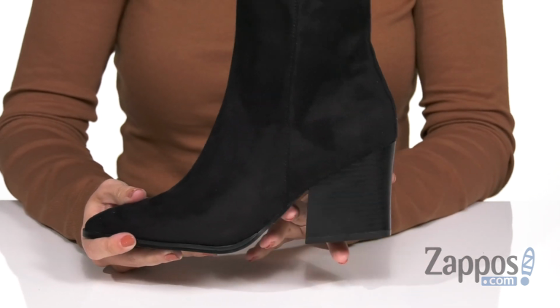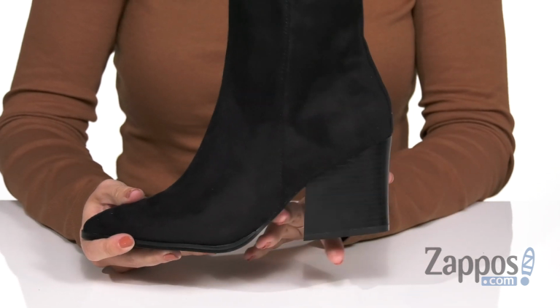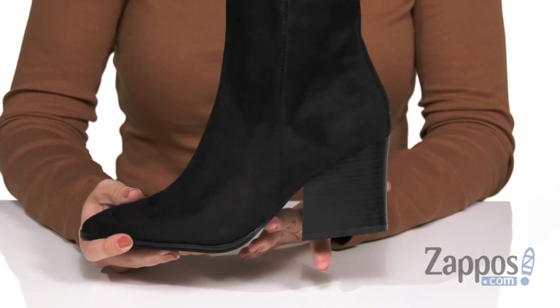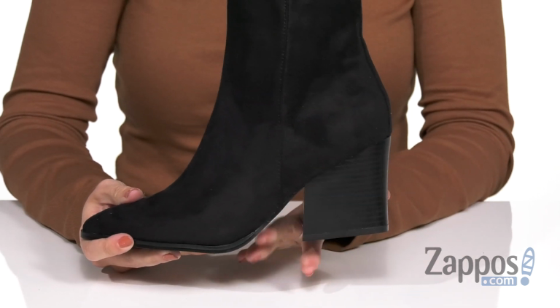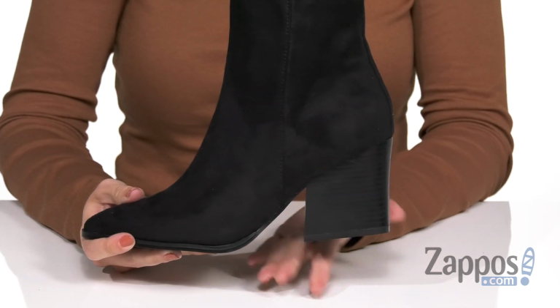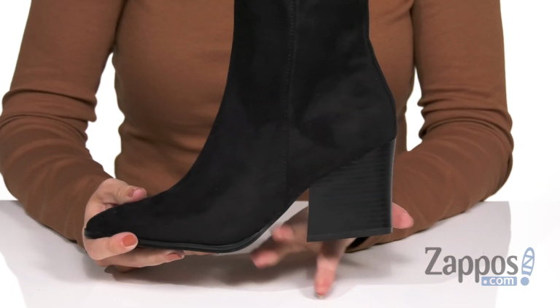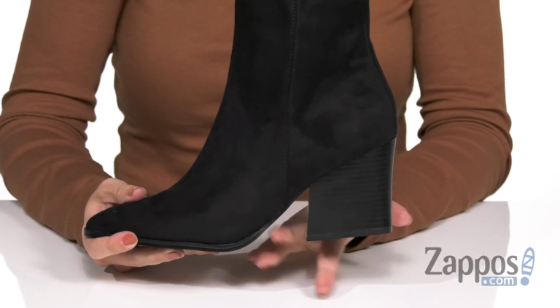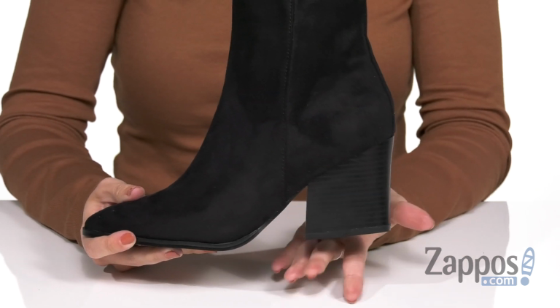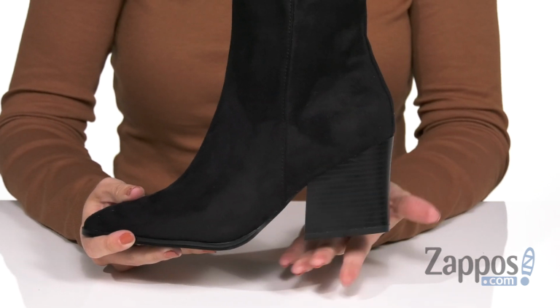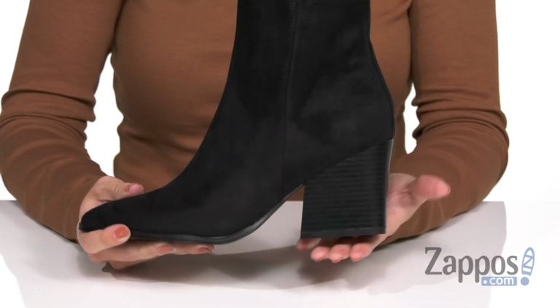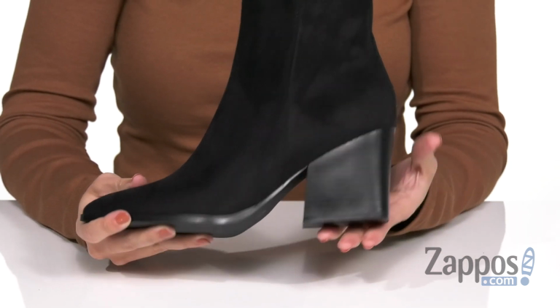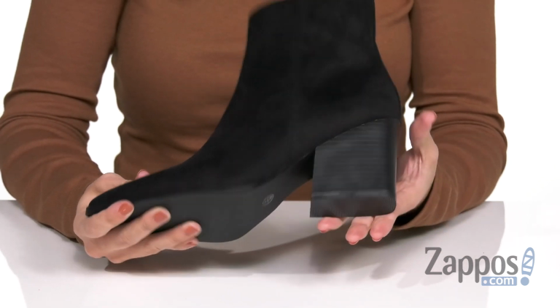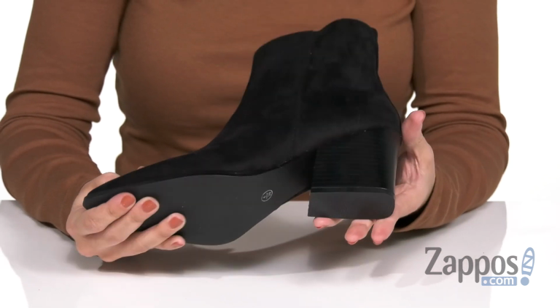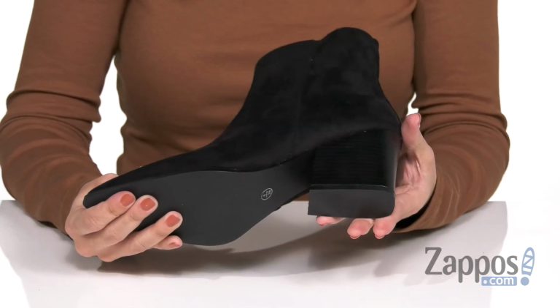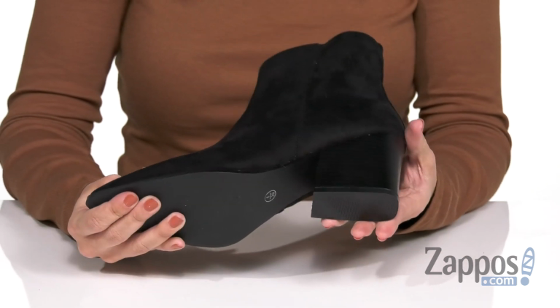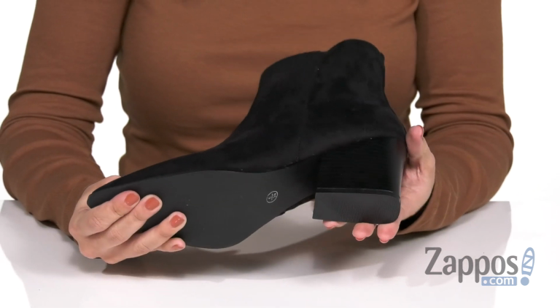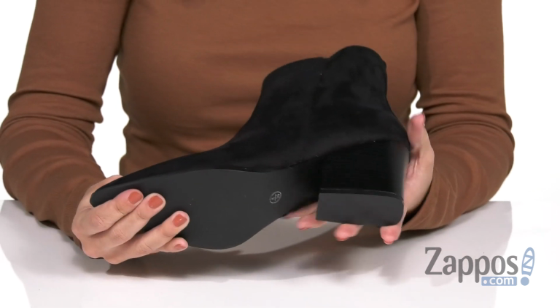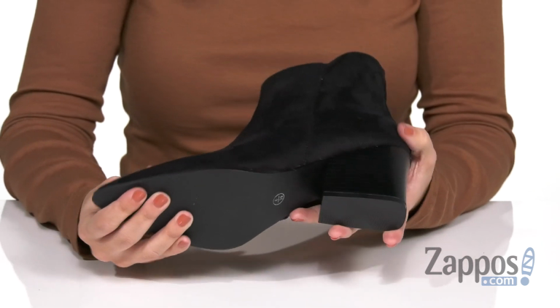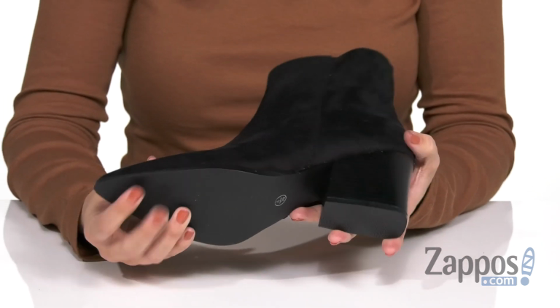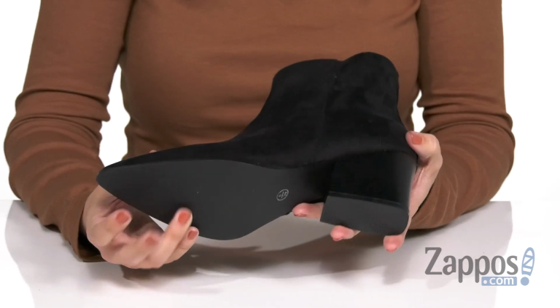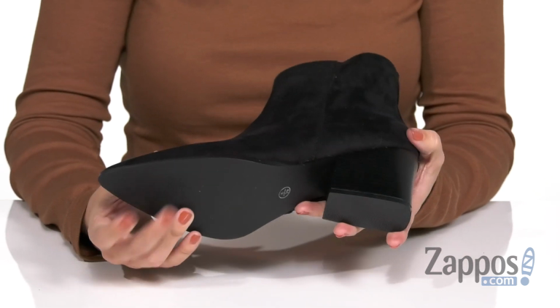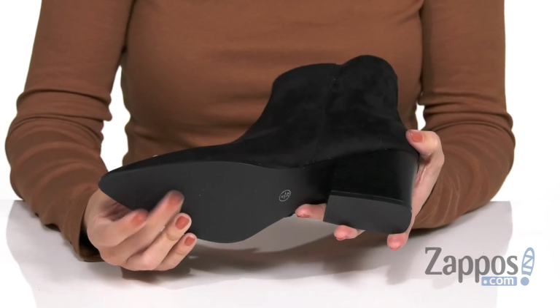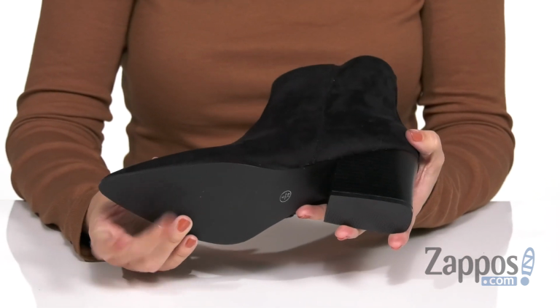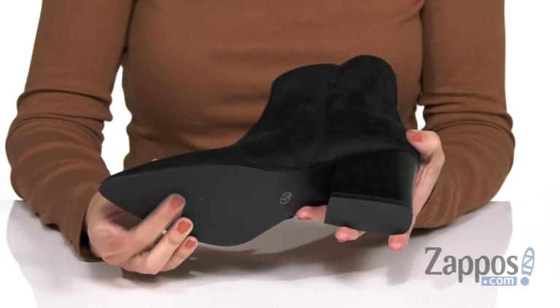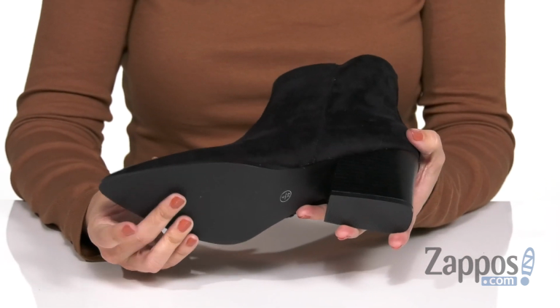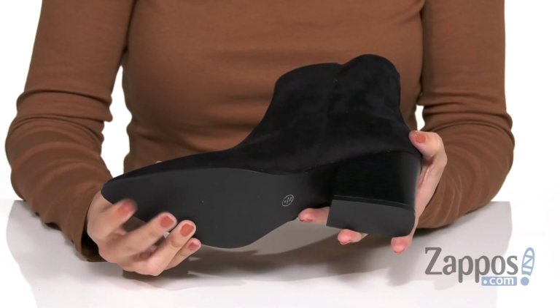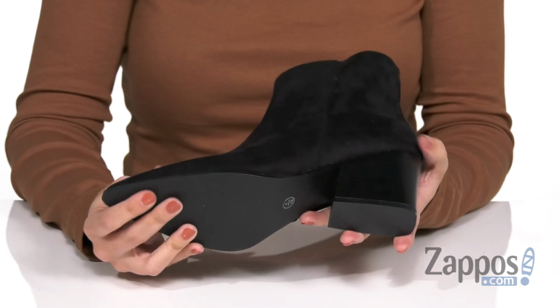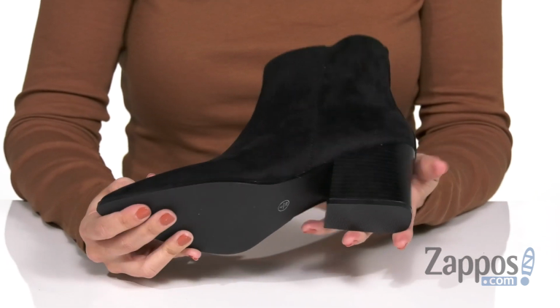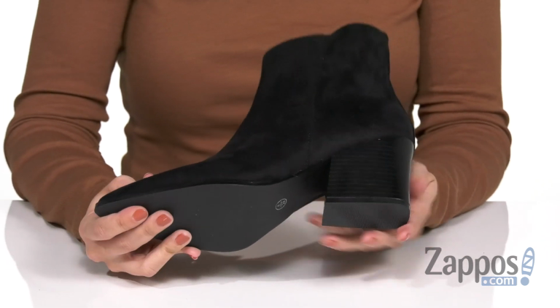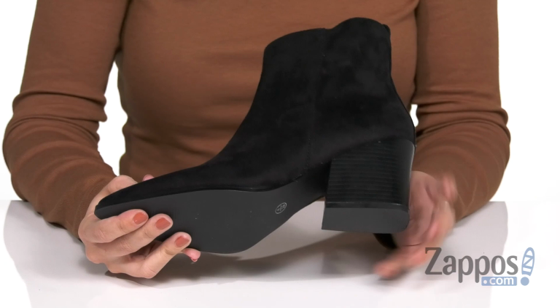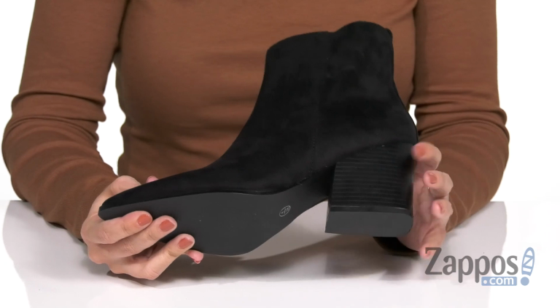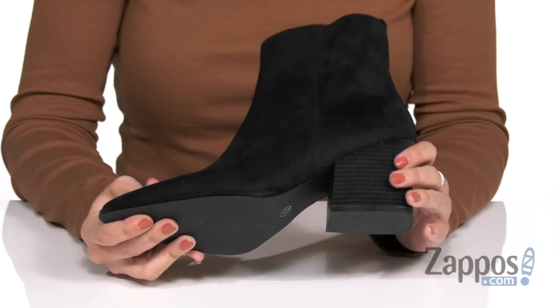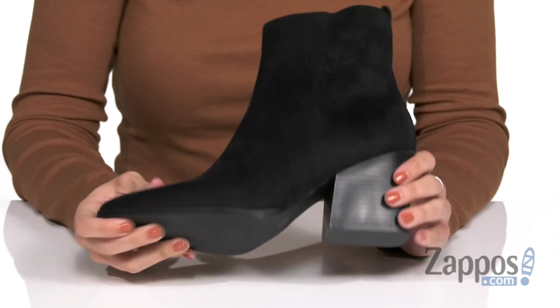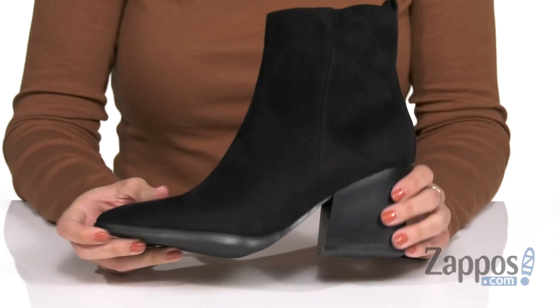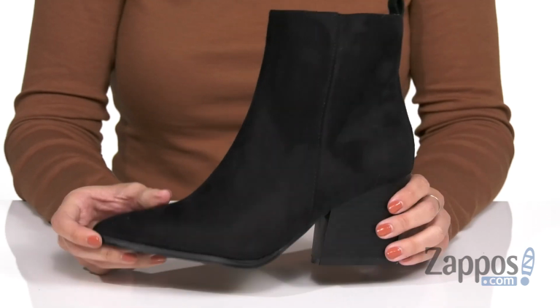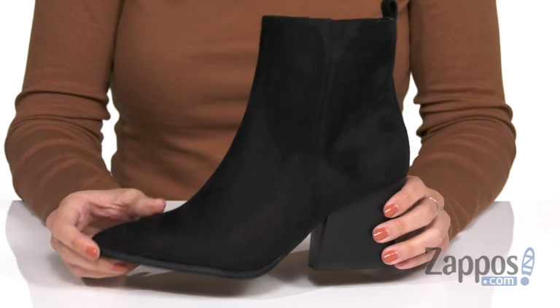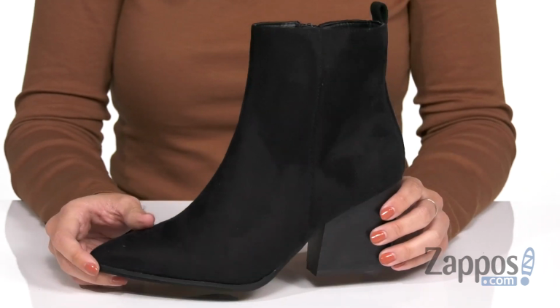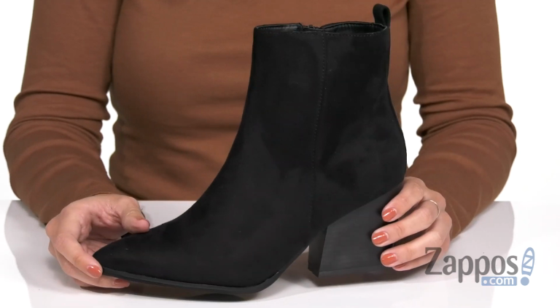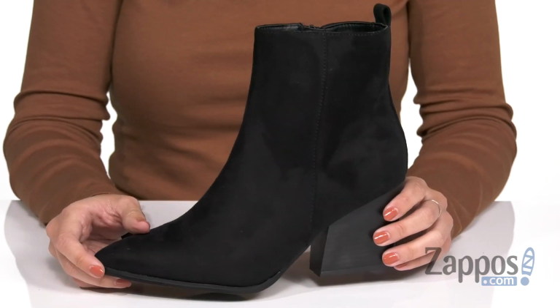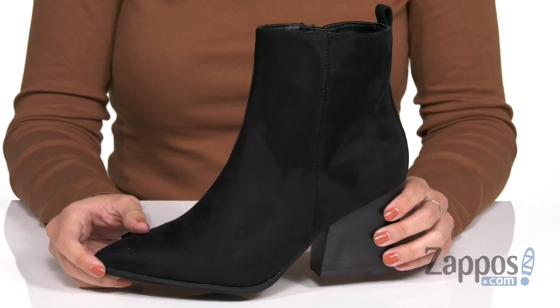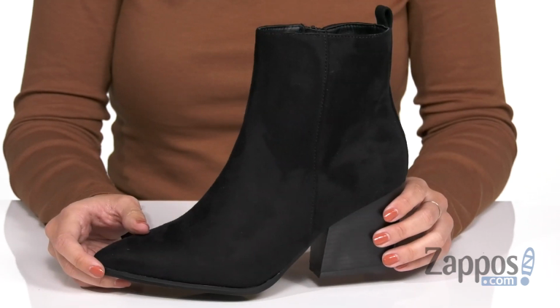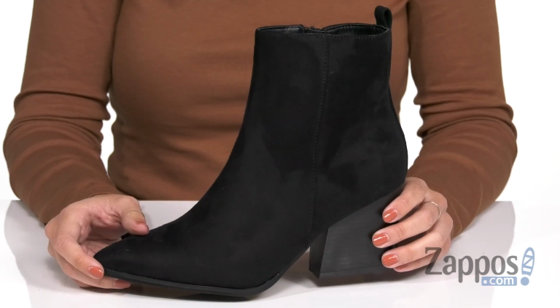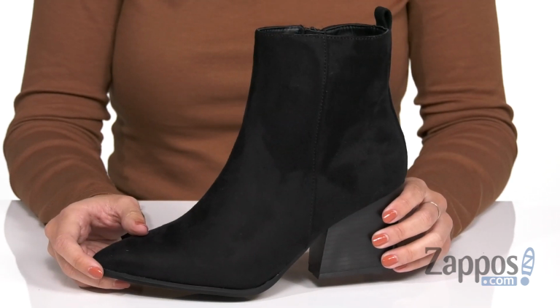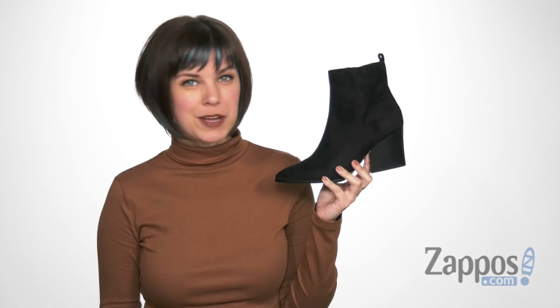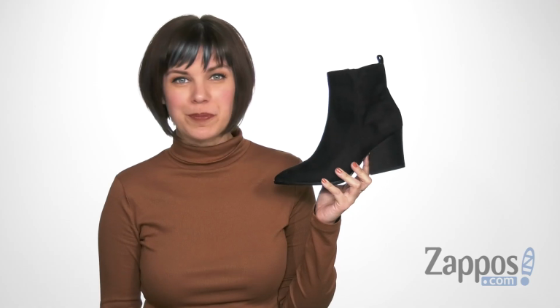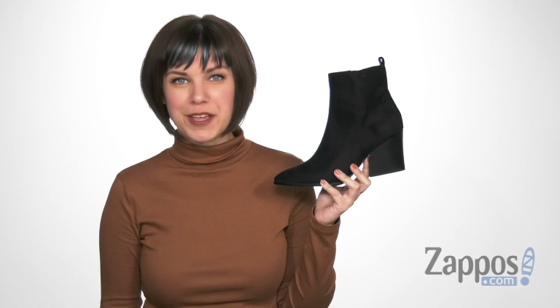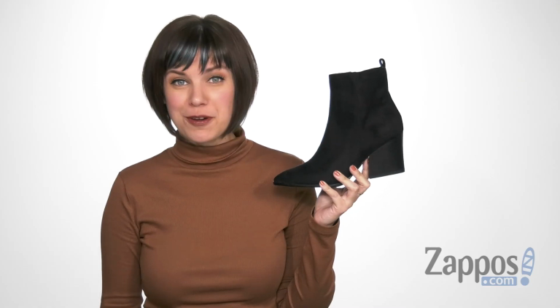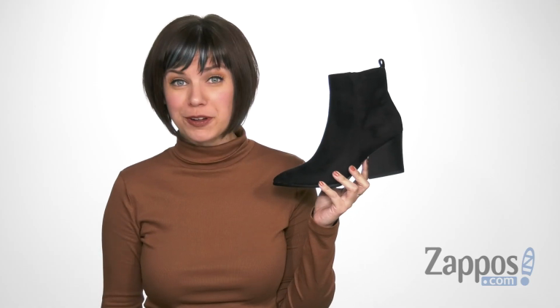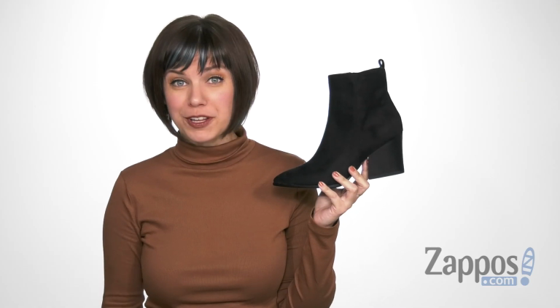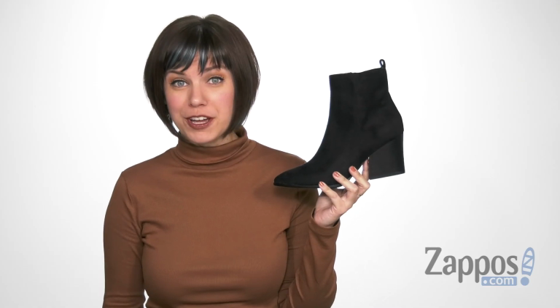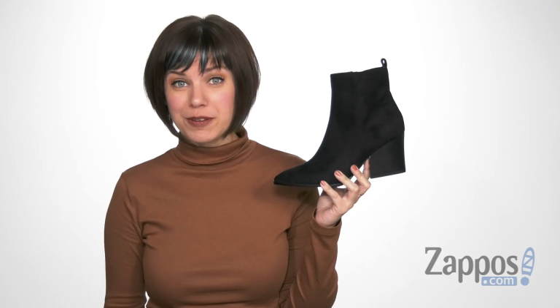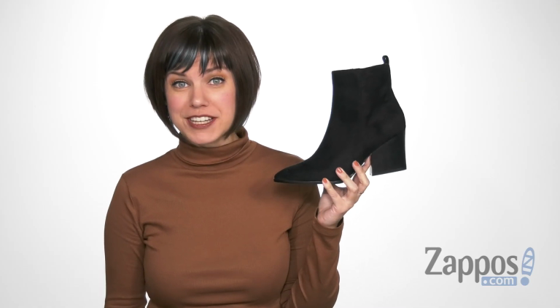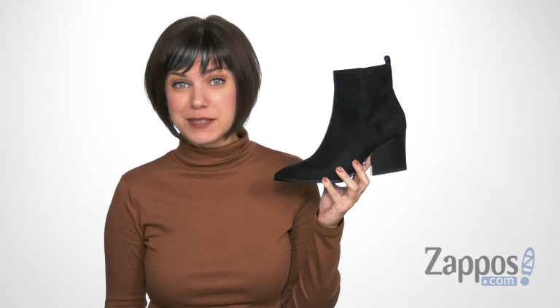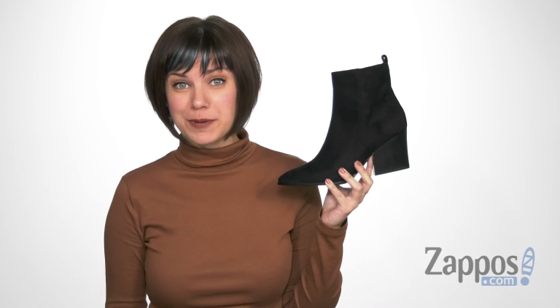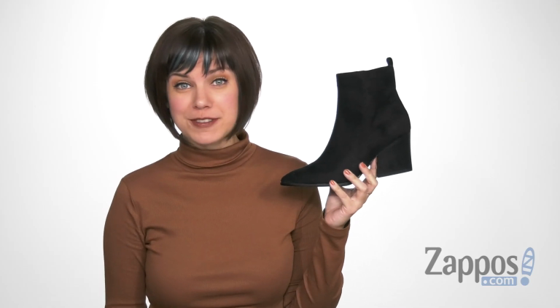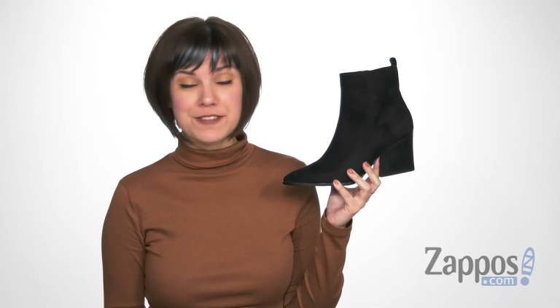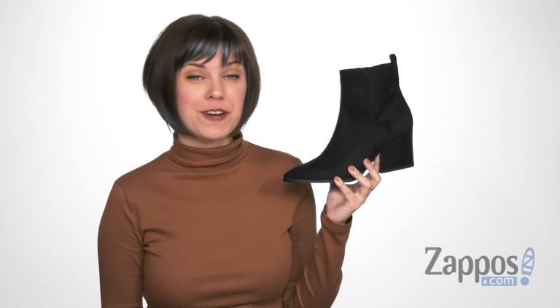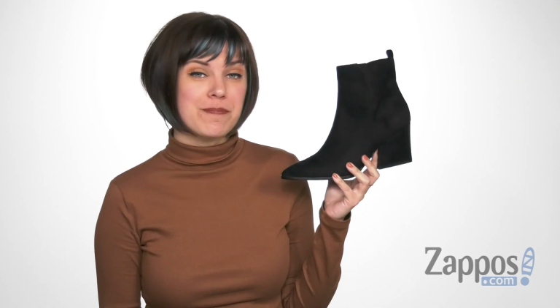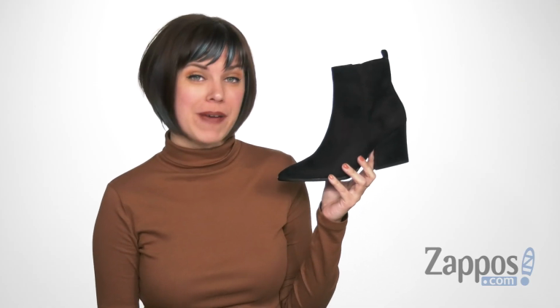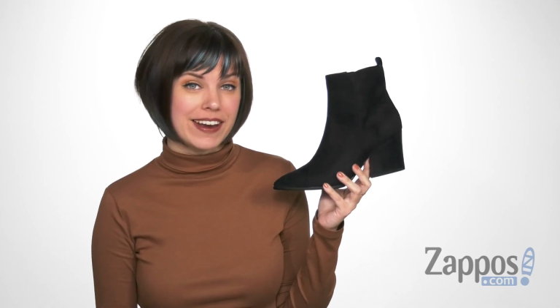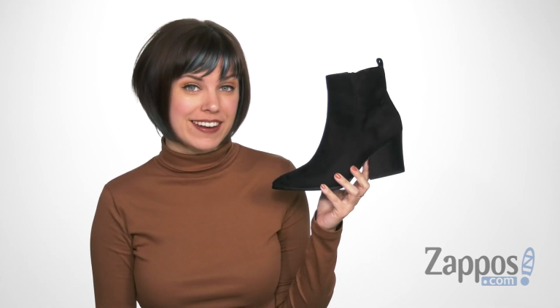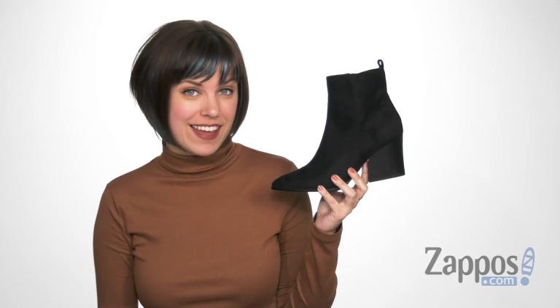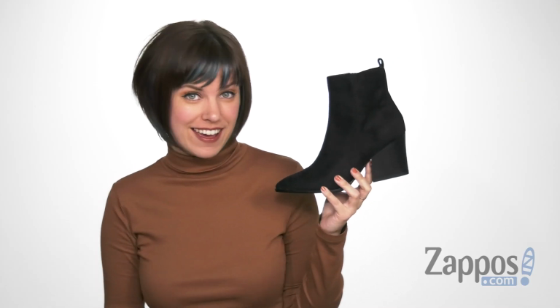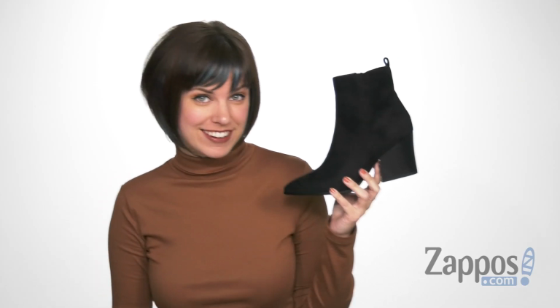Really like the shape of the heel, it's kind of a wedge, but it has some separation there. And then the bottom is a synthetic outsole. Complete your look with these boots from Matt and Nat.